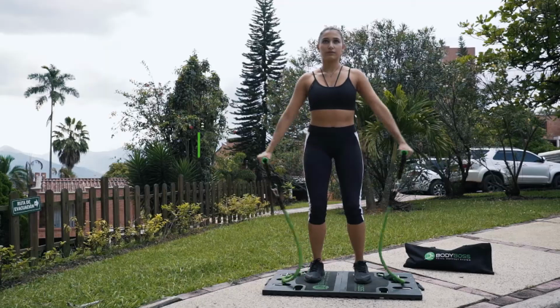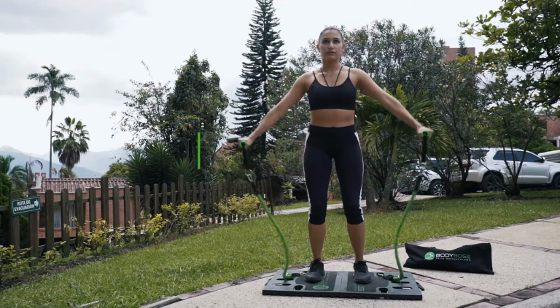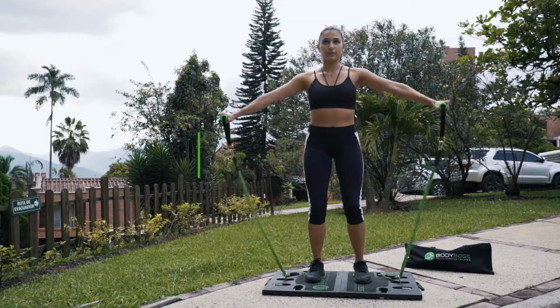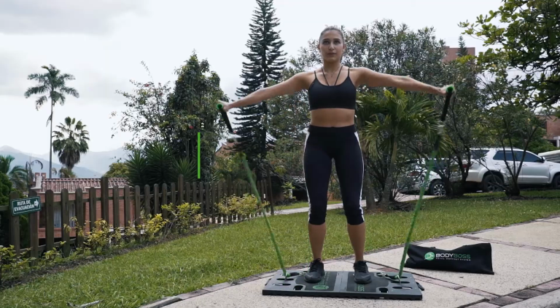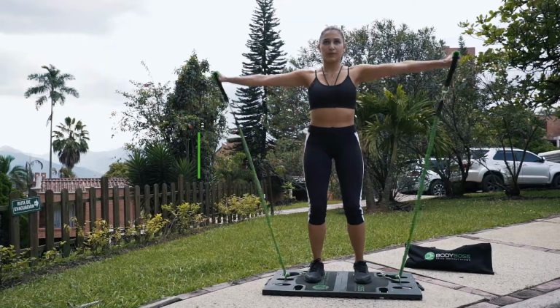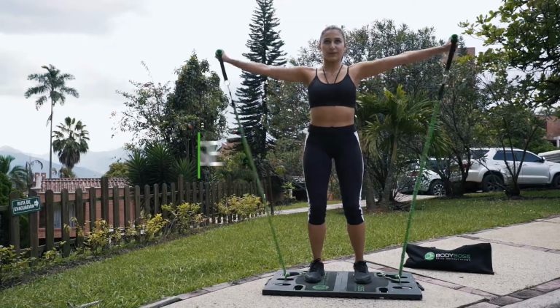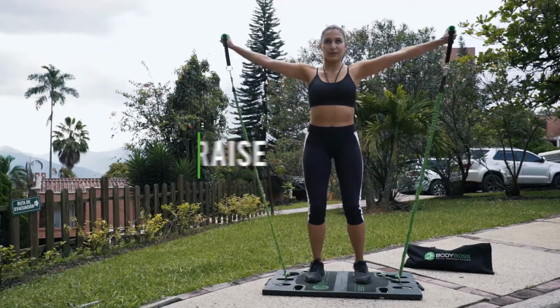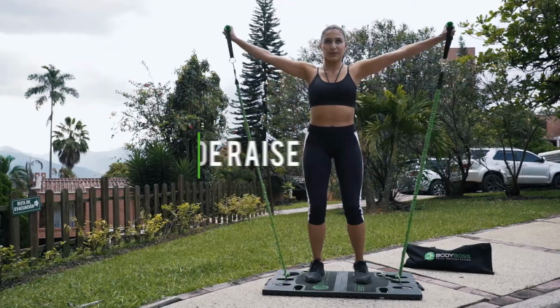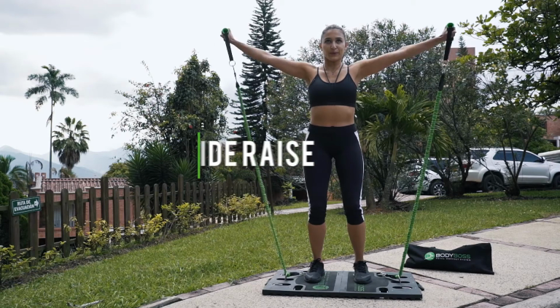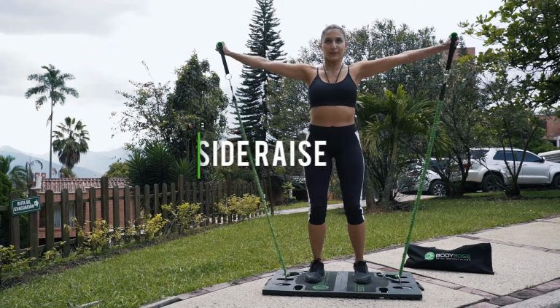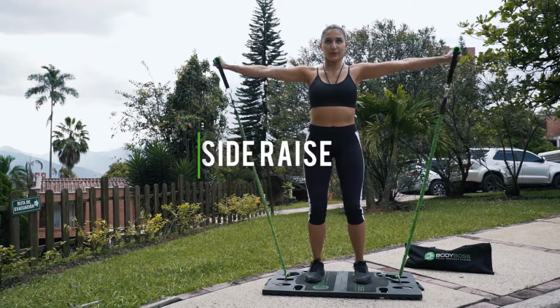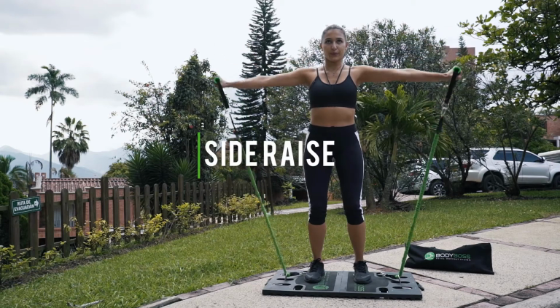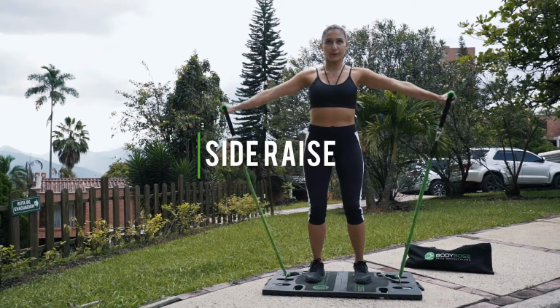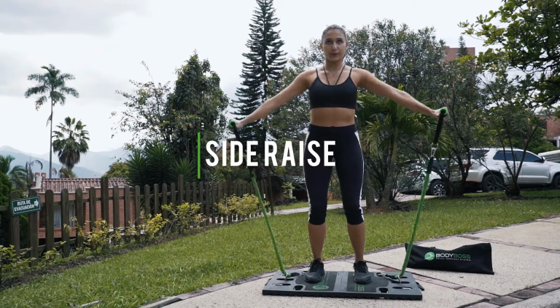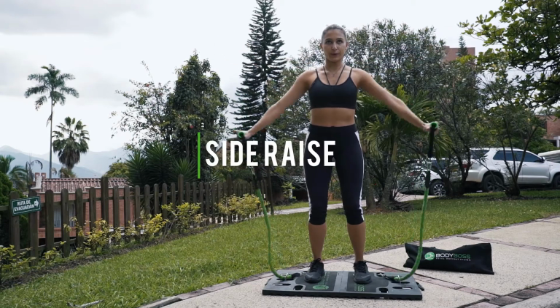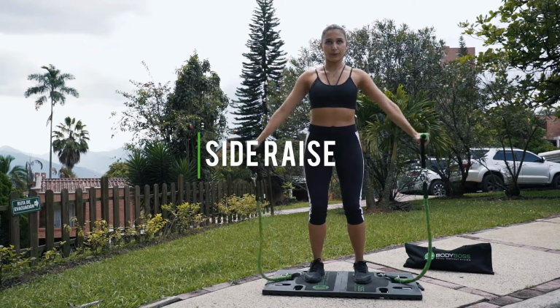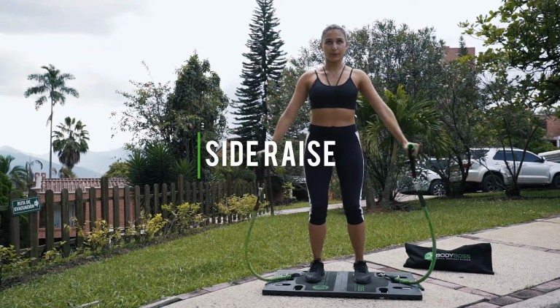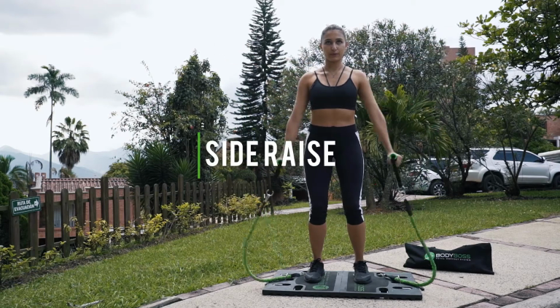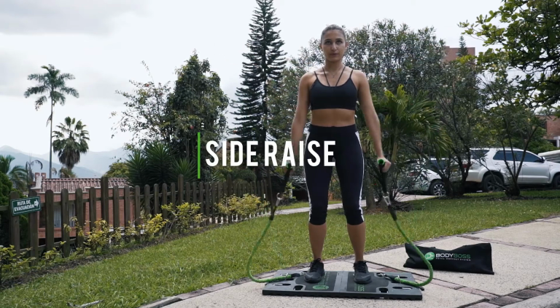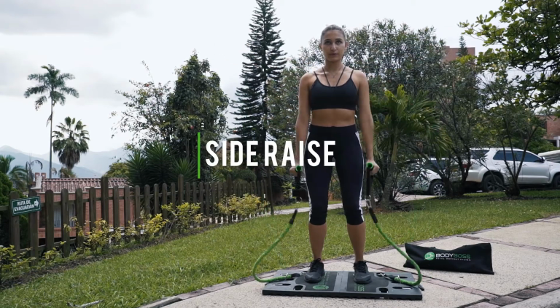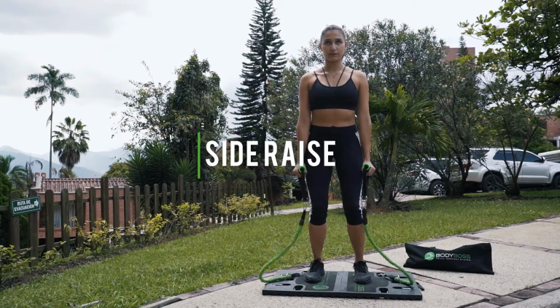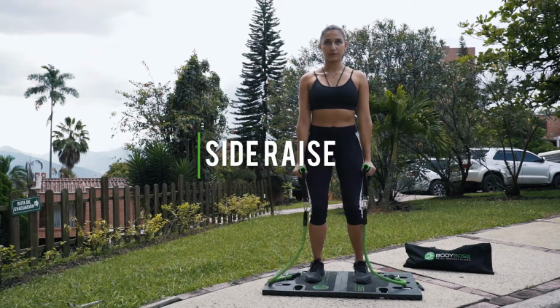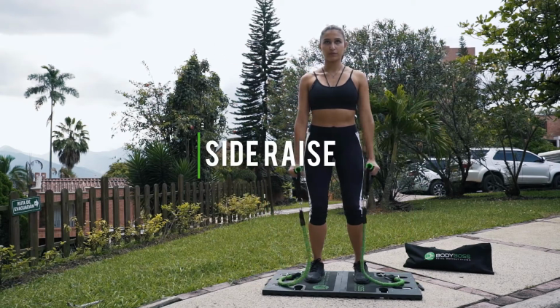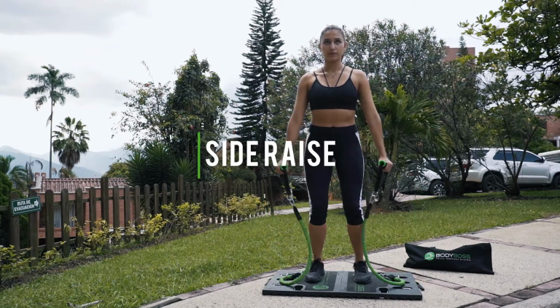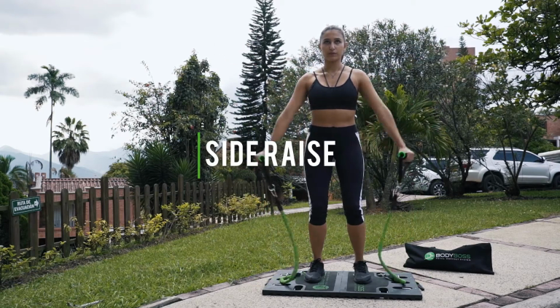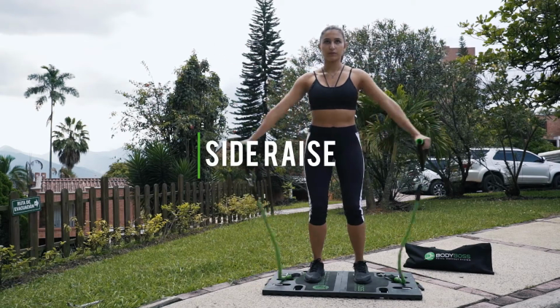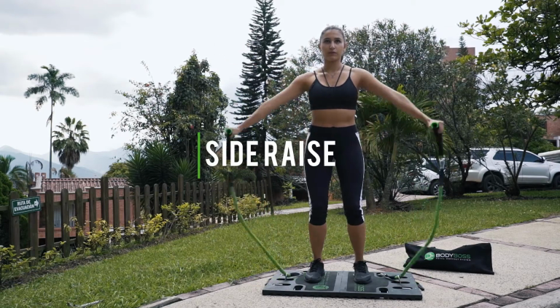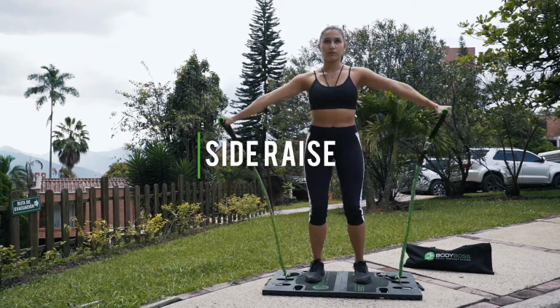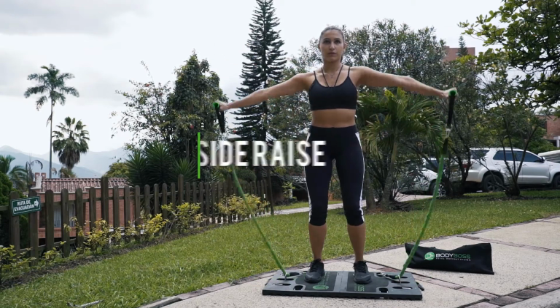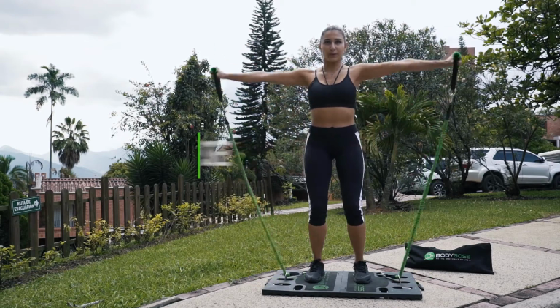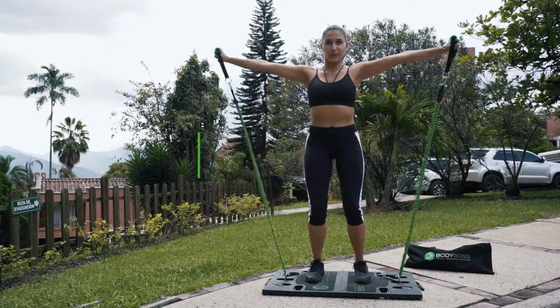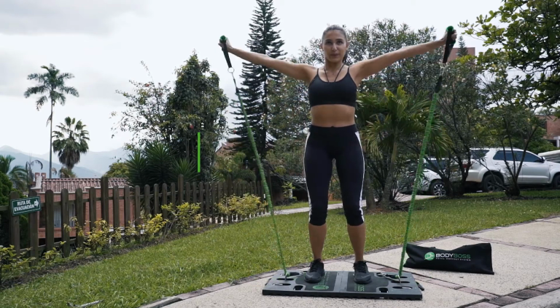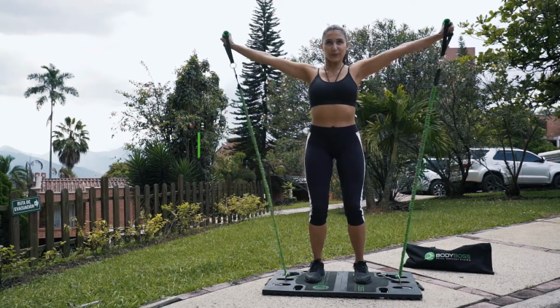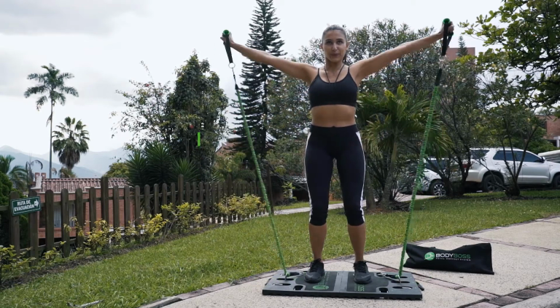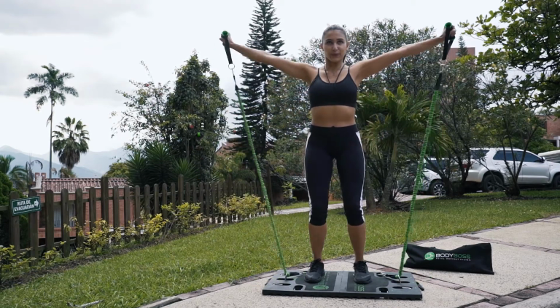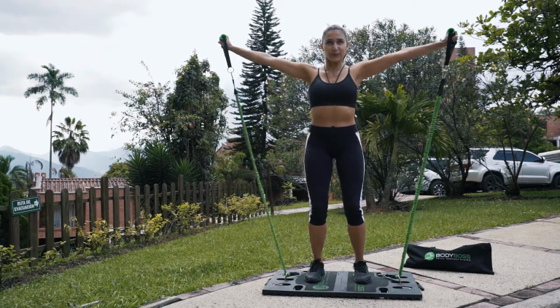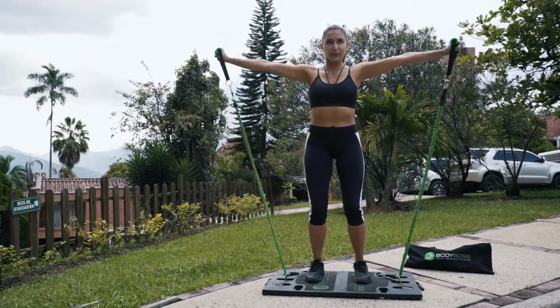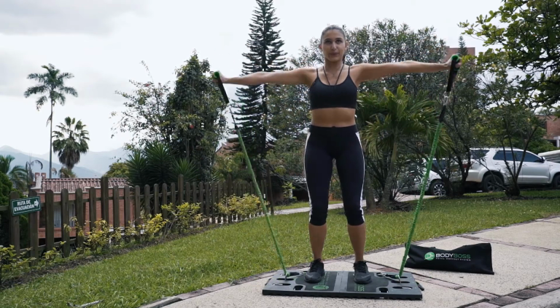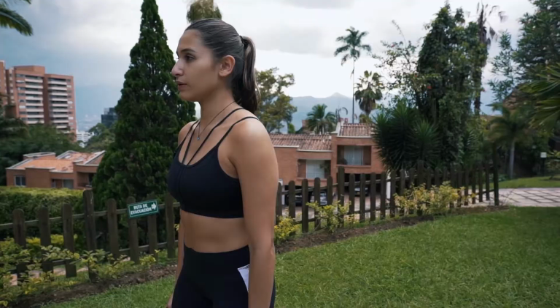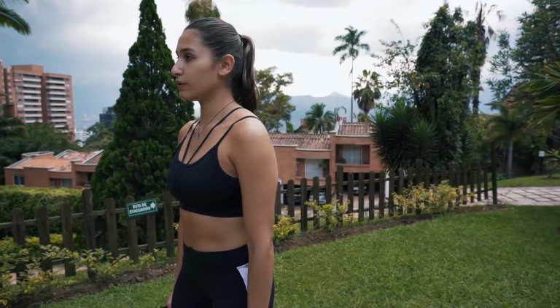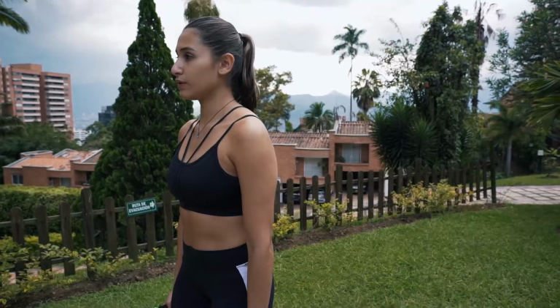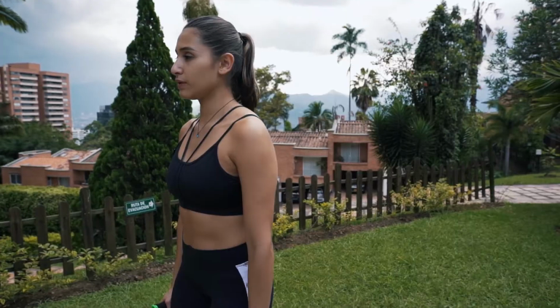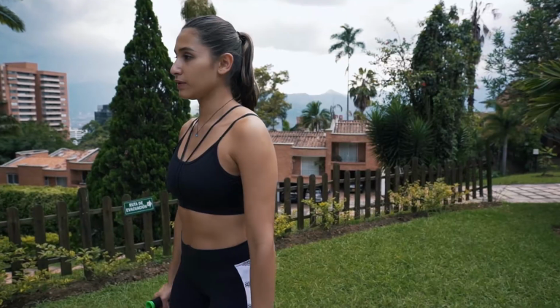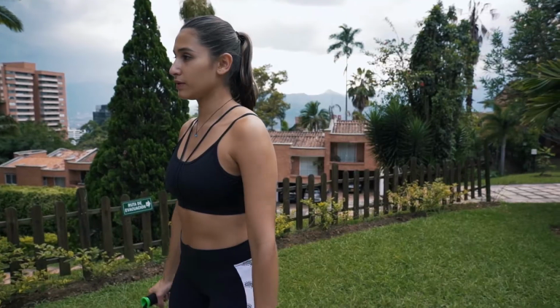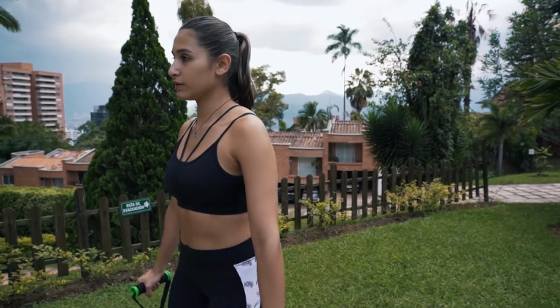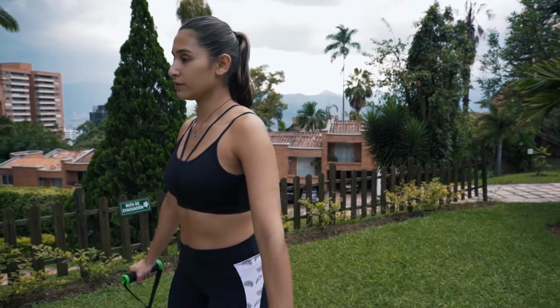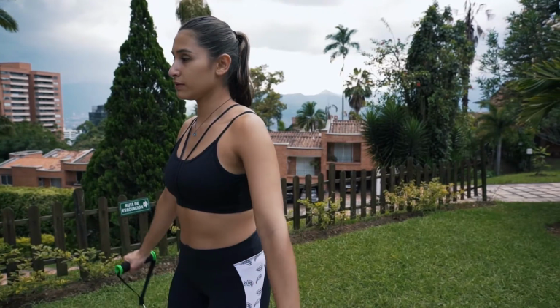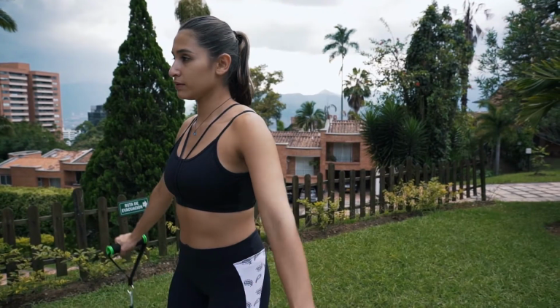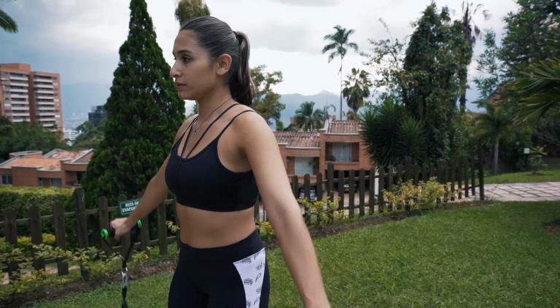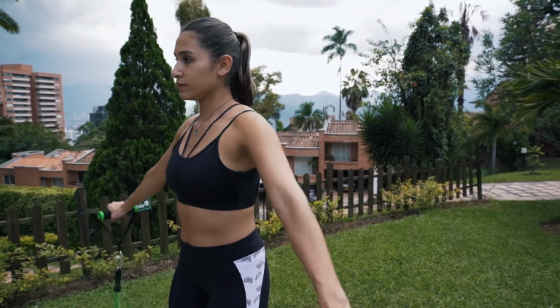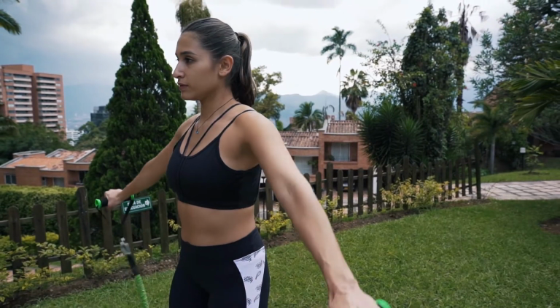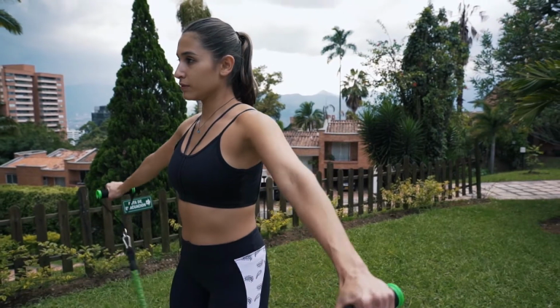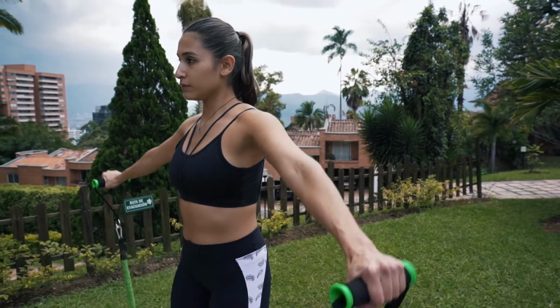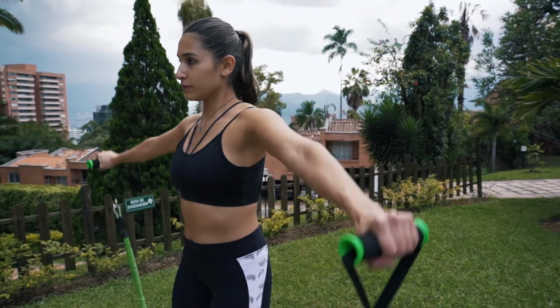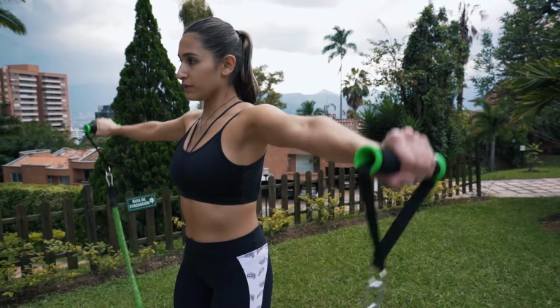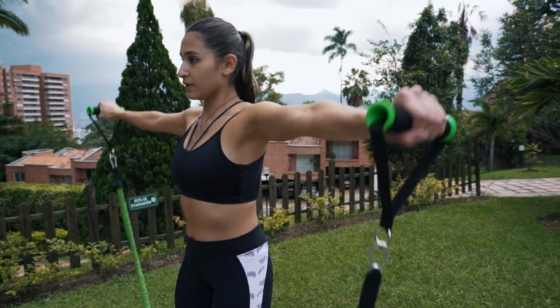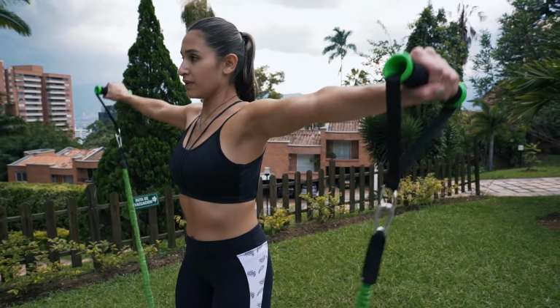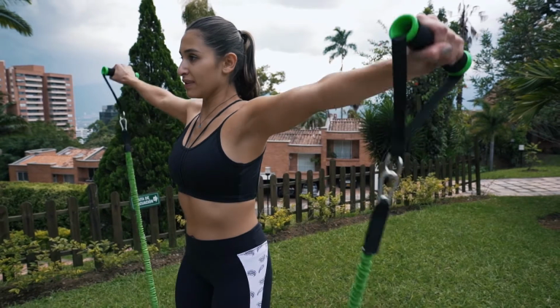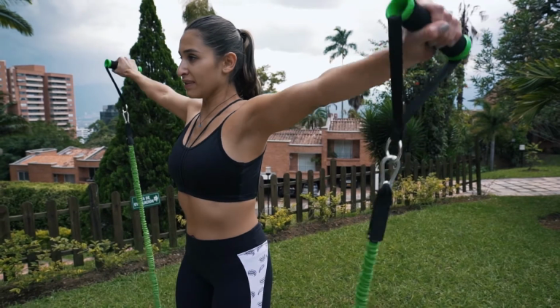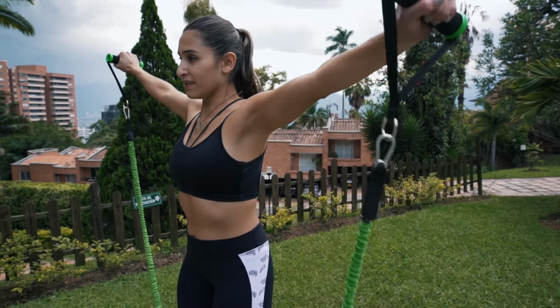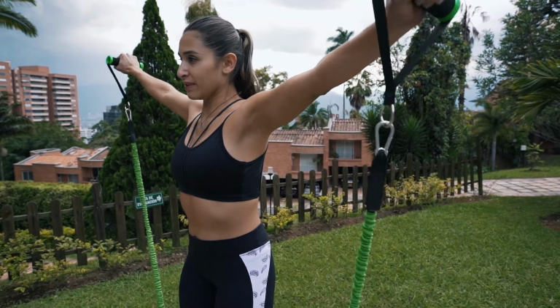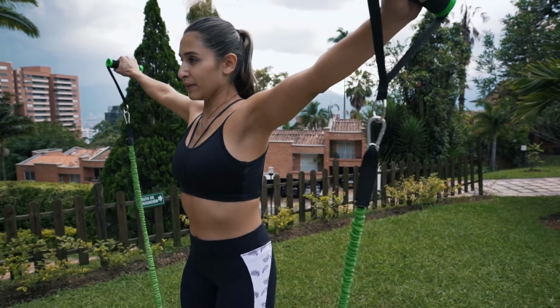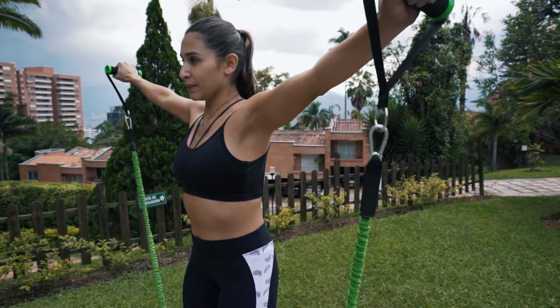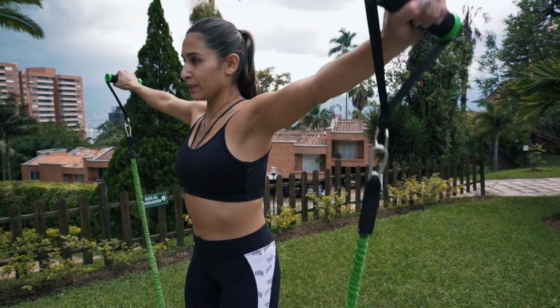Side raise. These work the side delts. Keep the core engaged and don't swing with the movement.